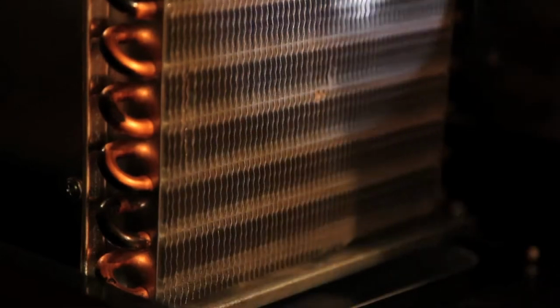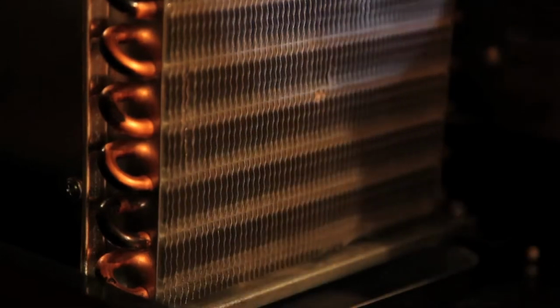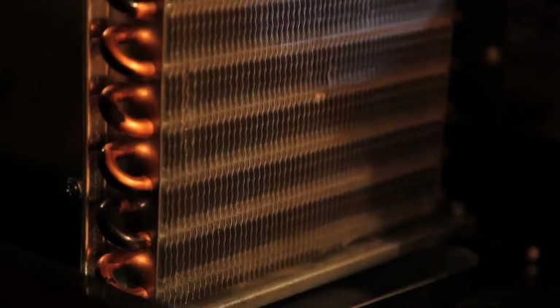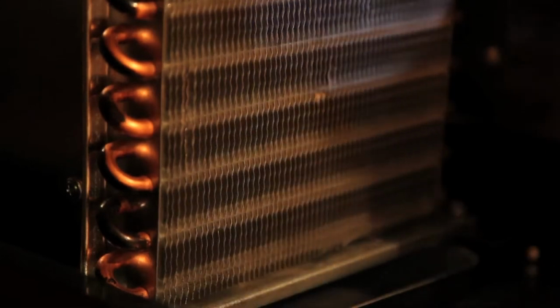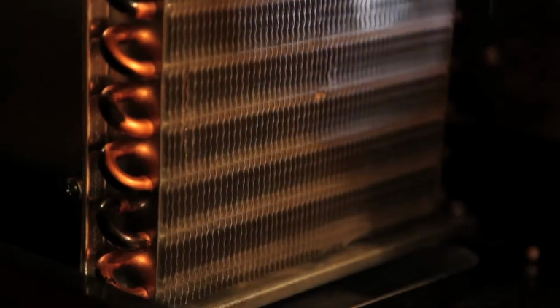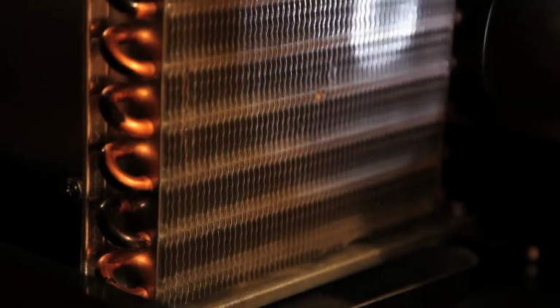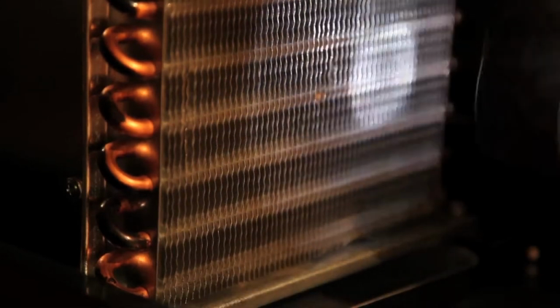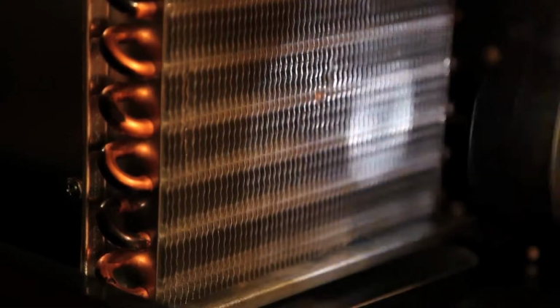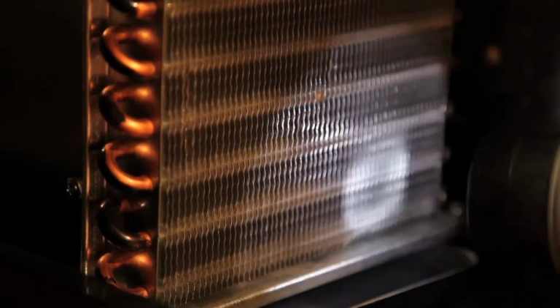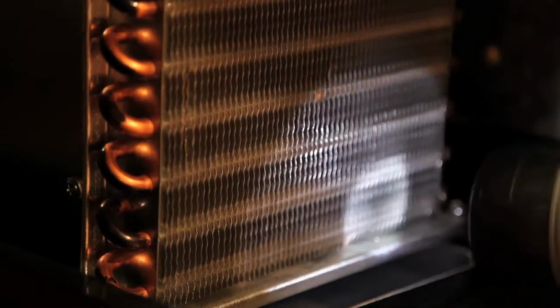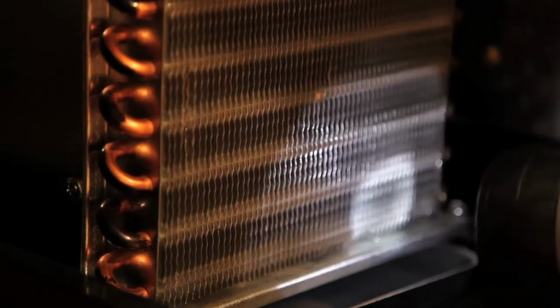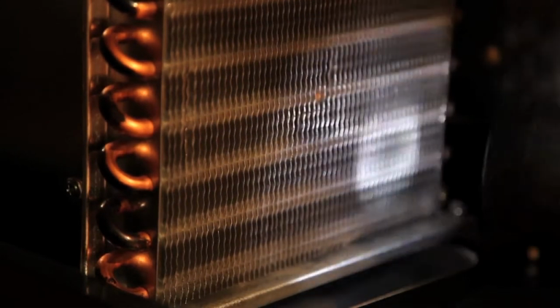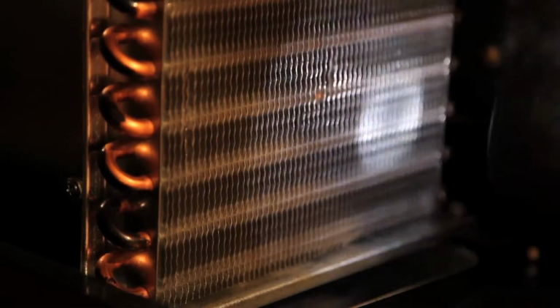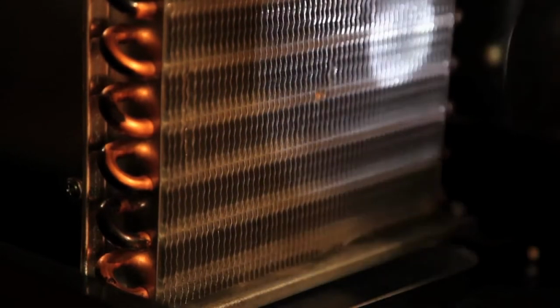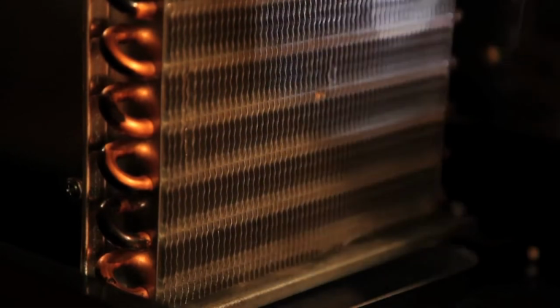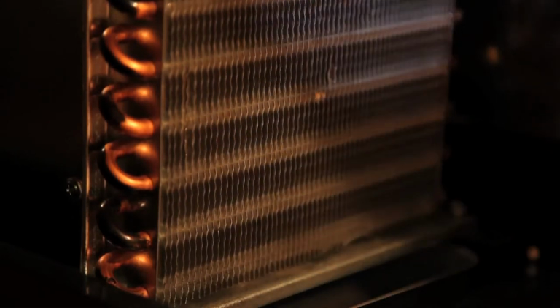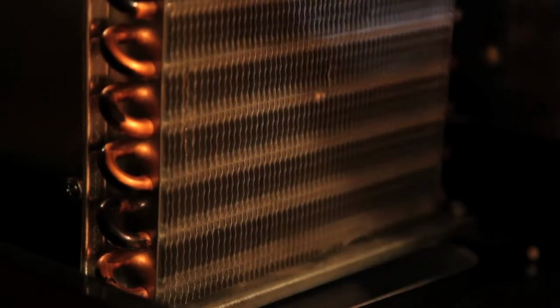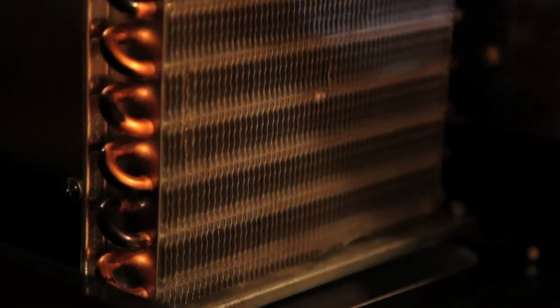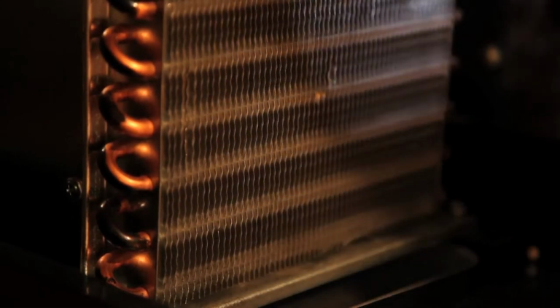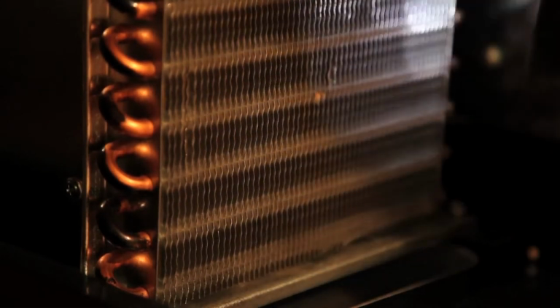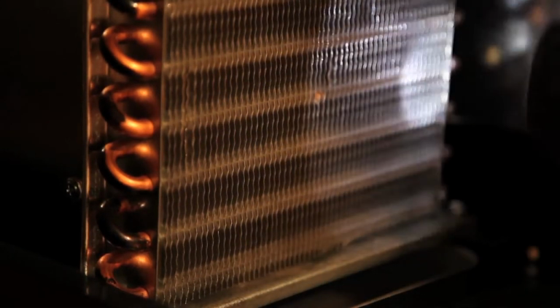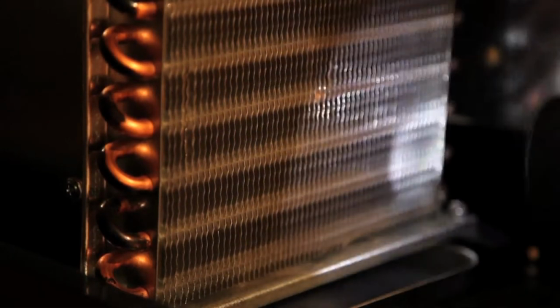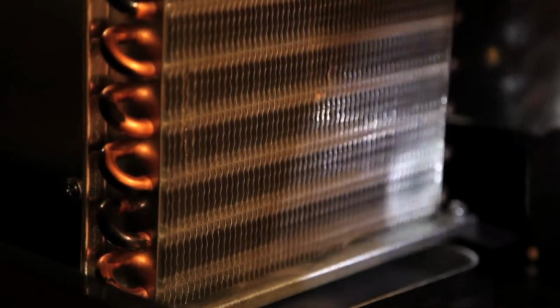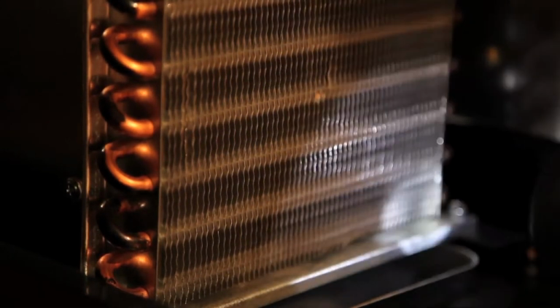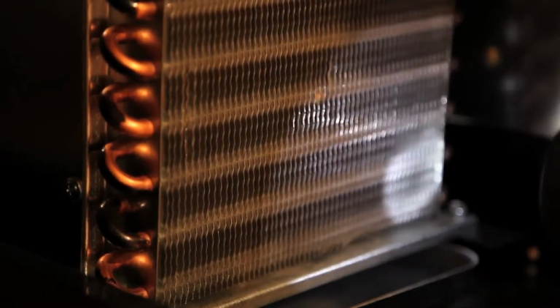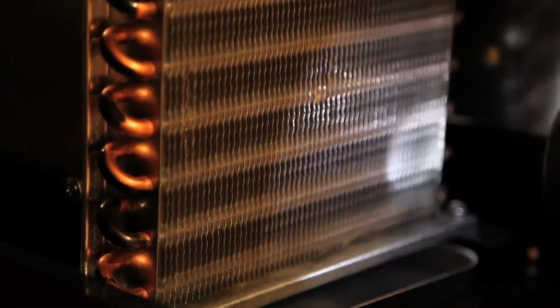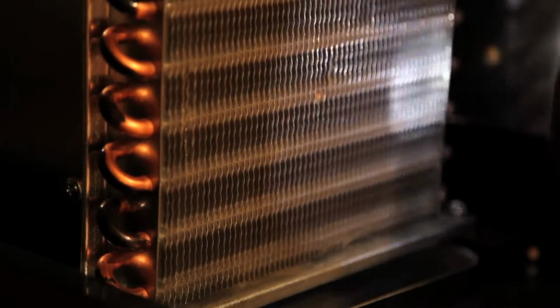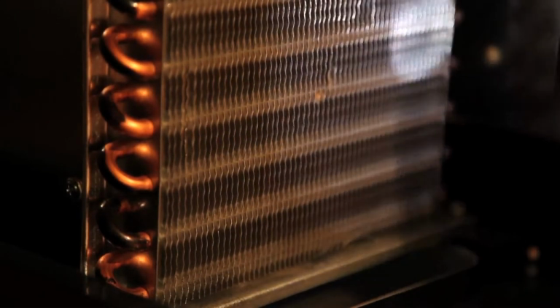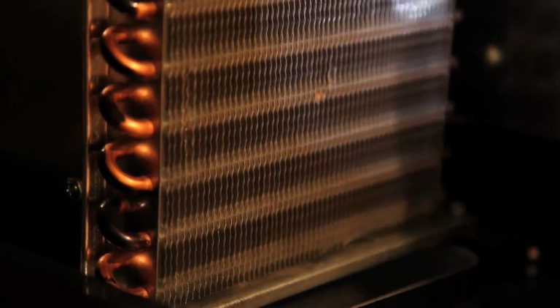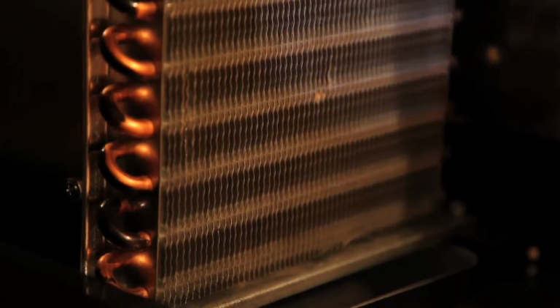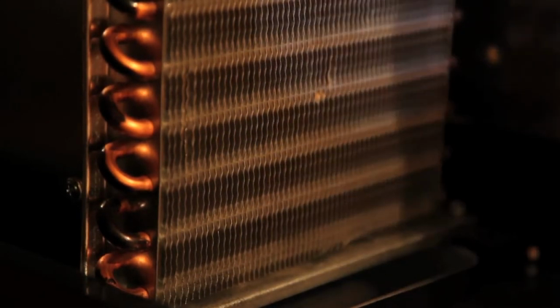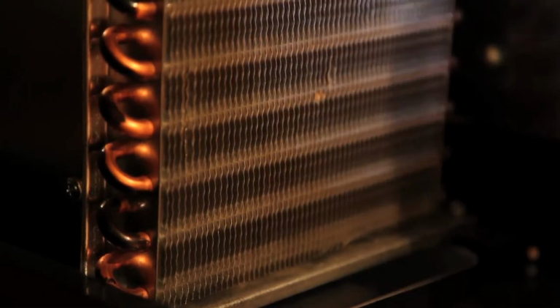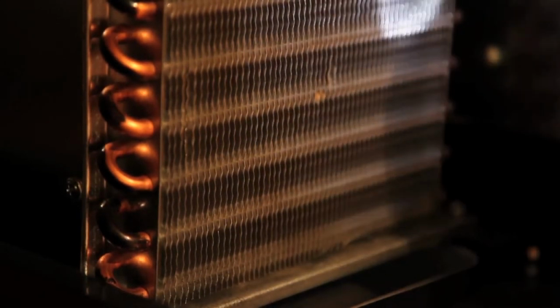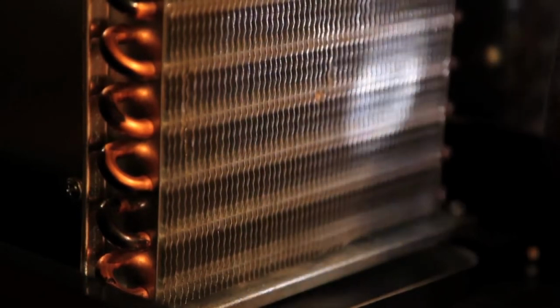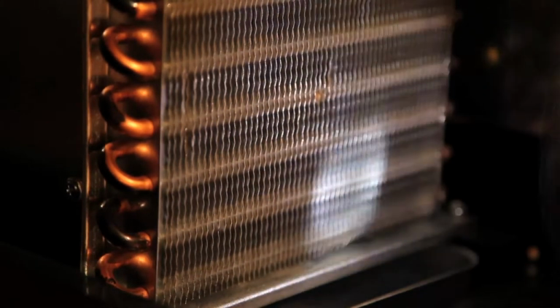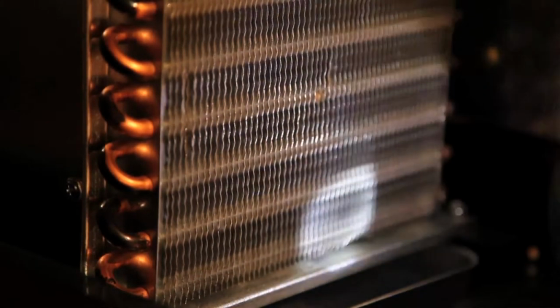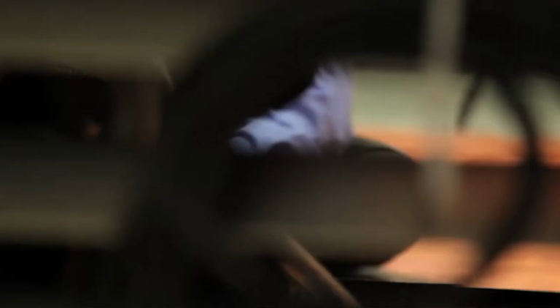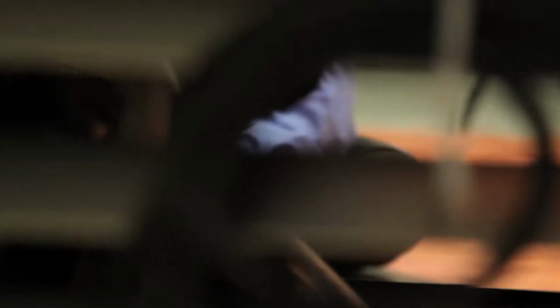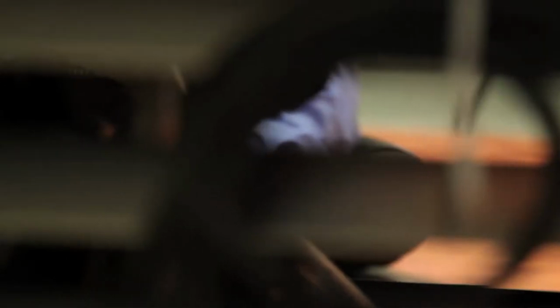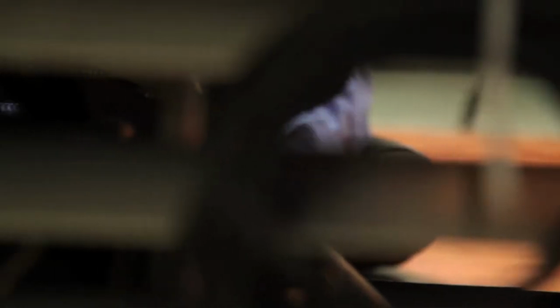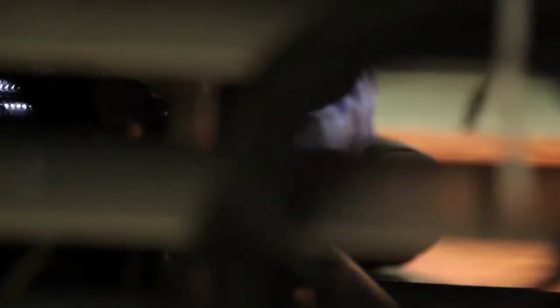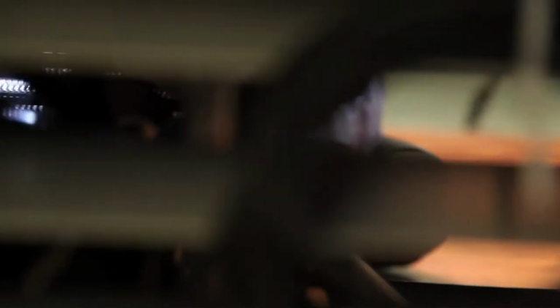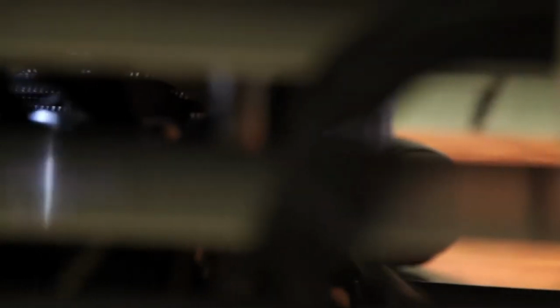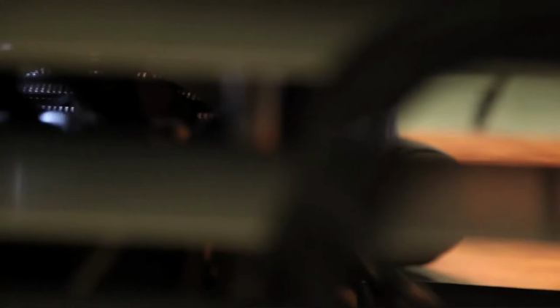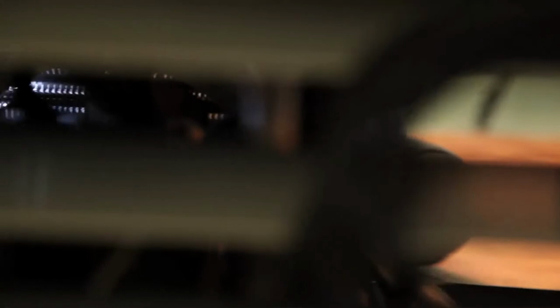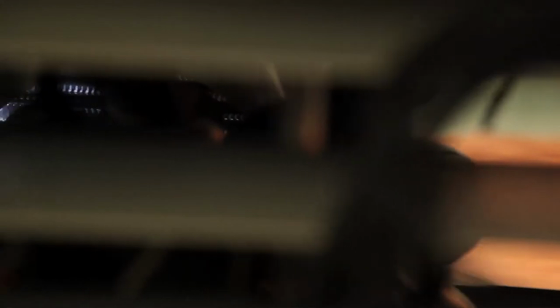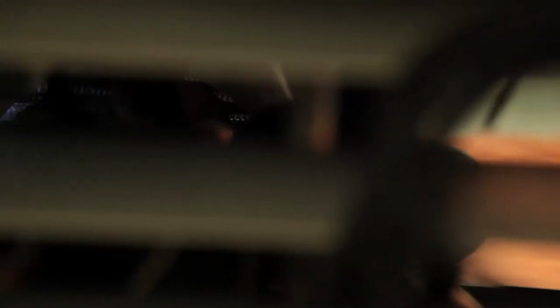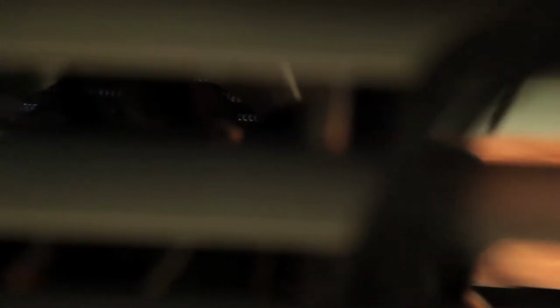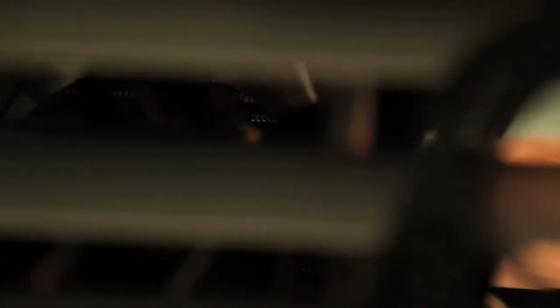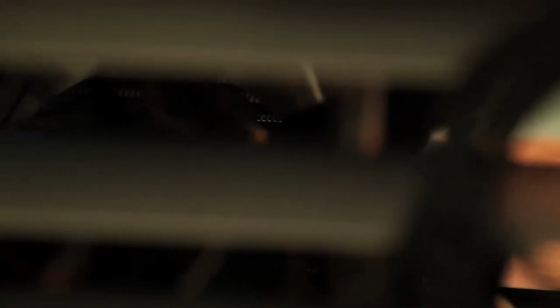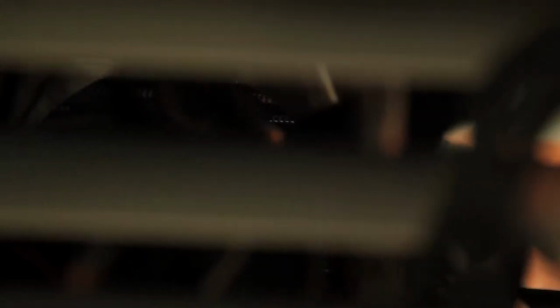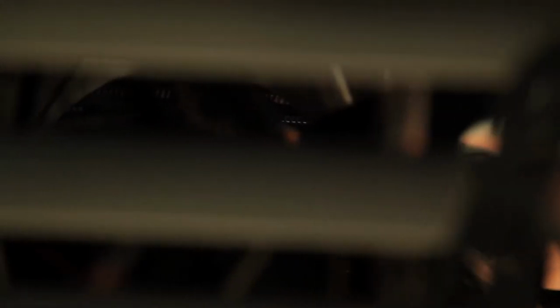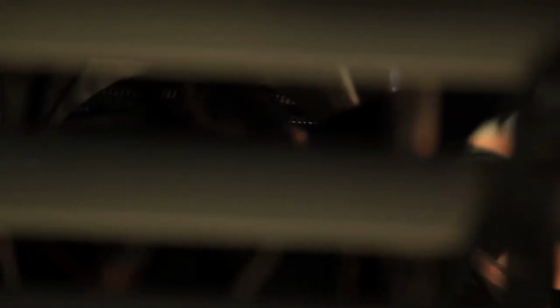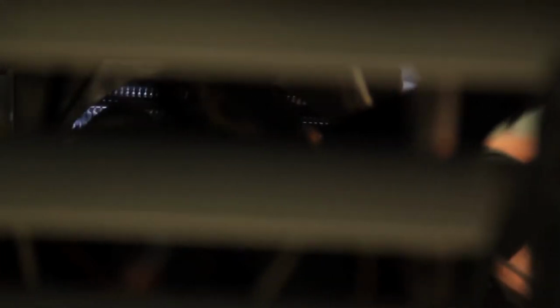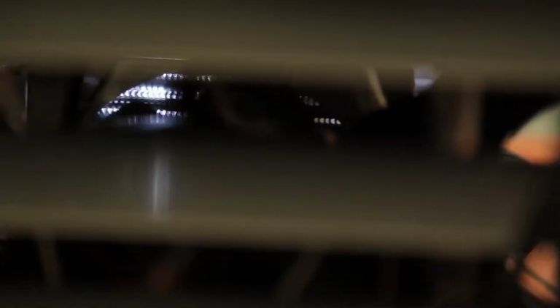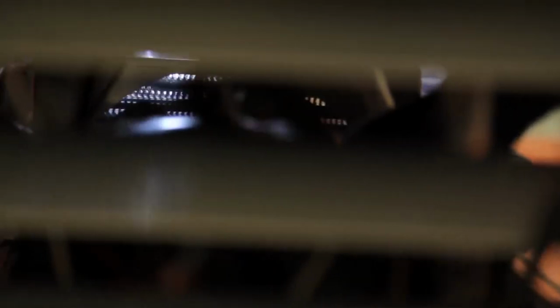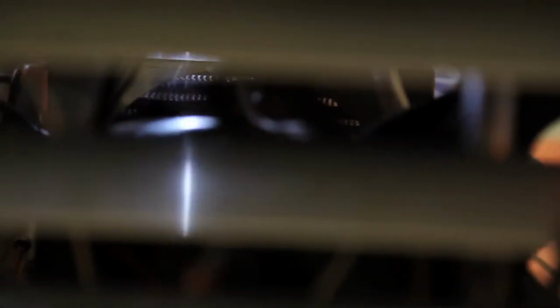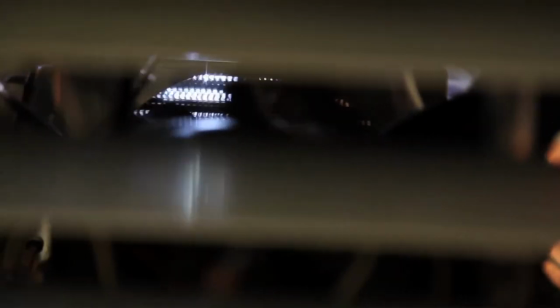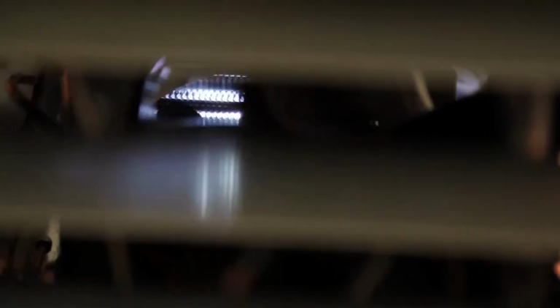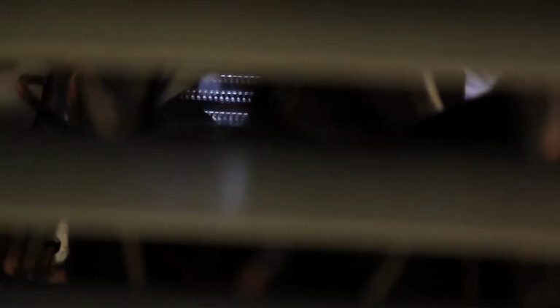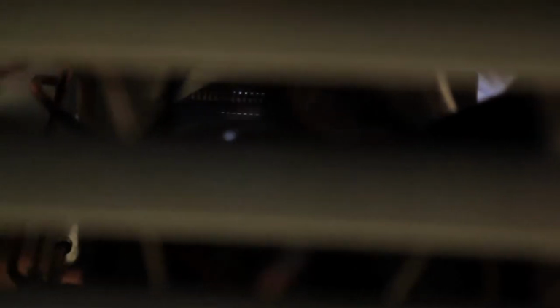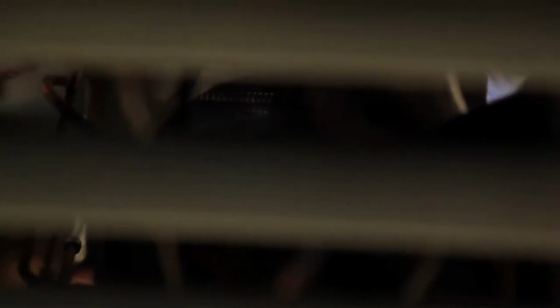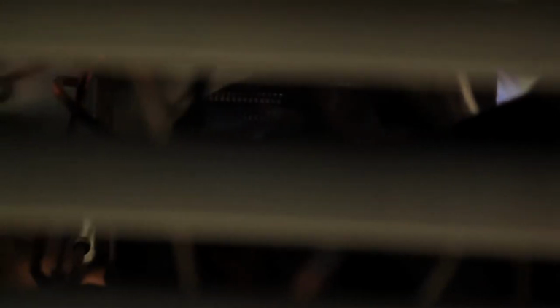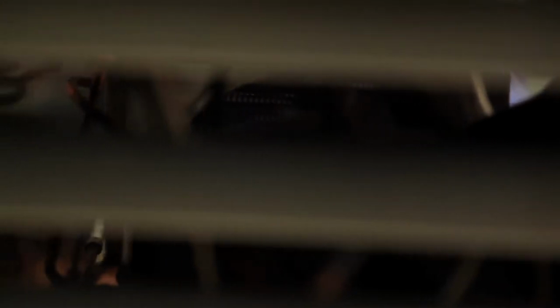Finally, use a flashlight to shine through the condenser. You should now be able to see light on the other end, meaning the condenser is now free of debris.